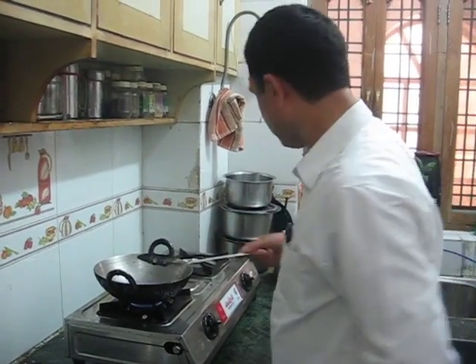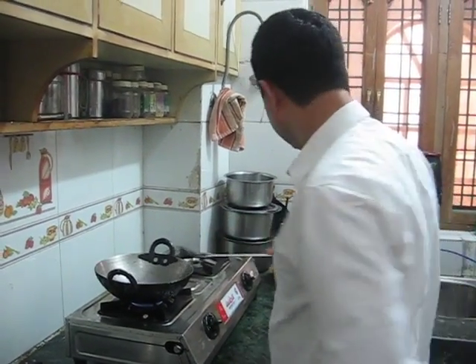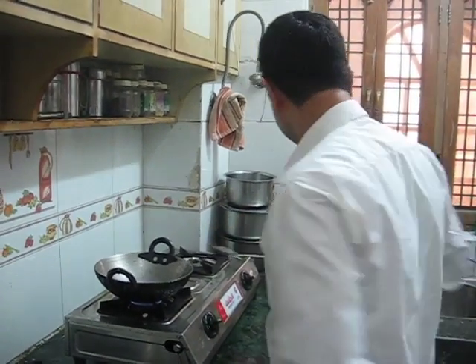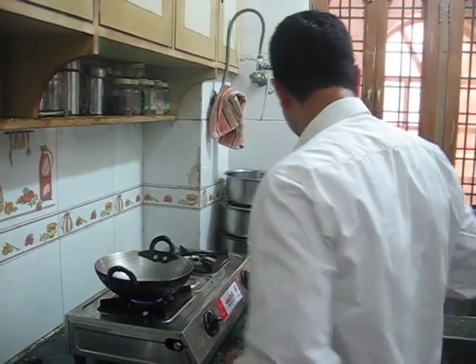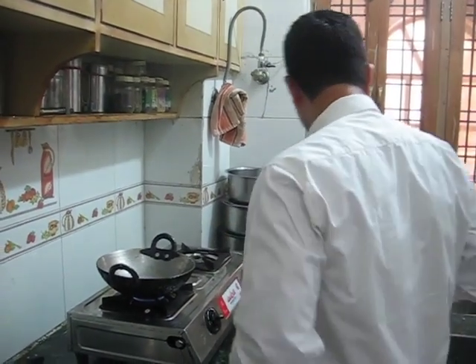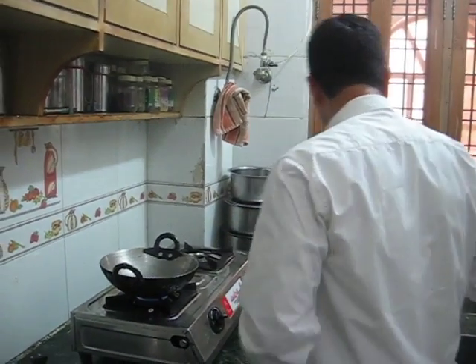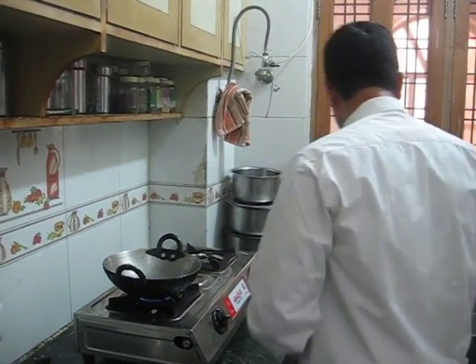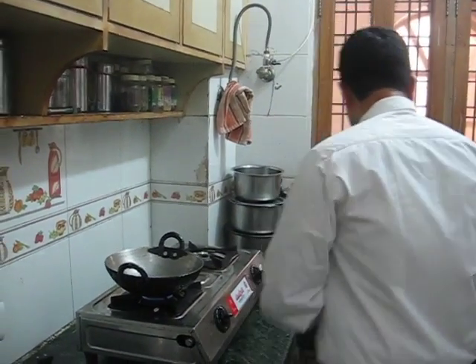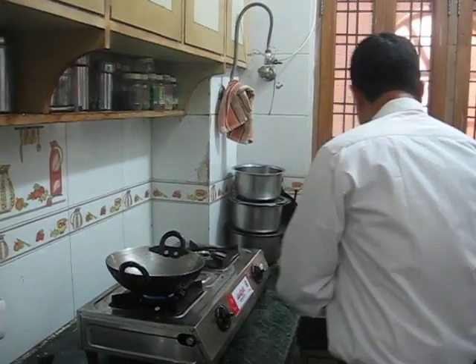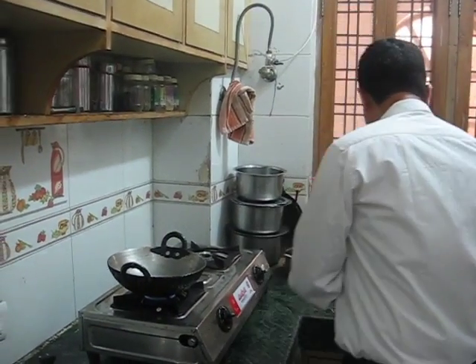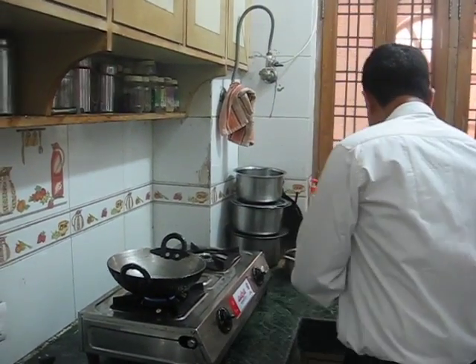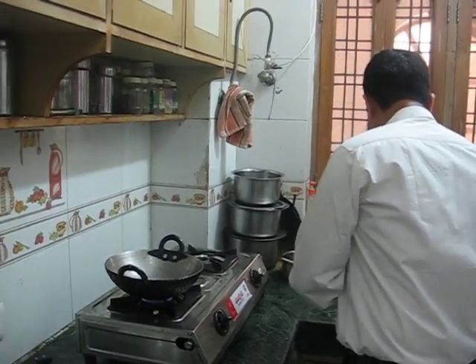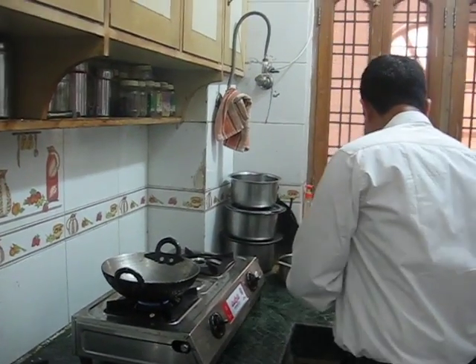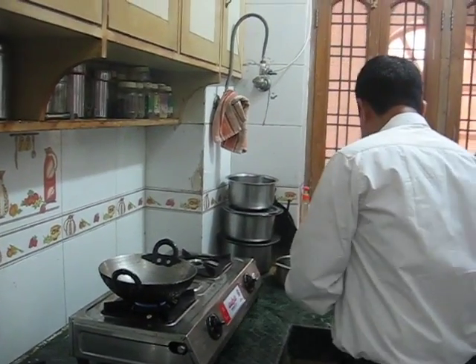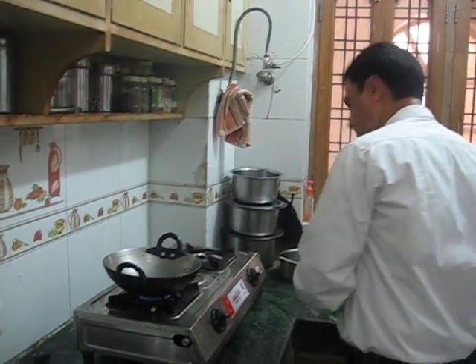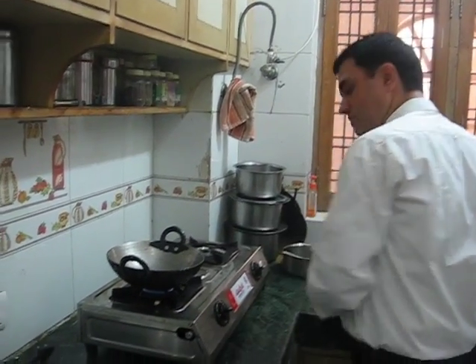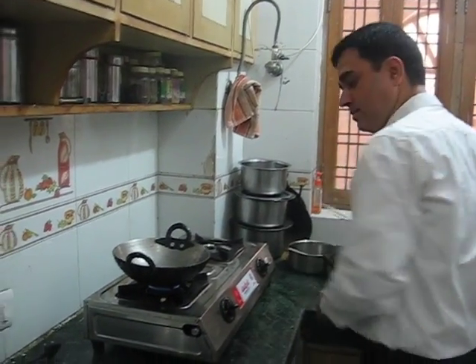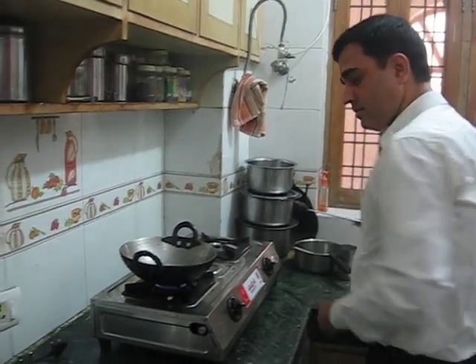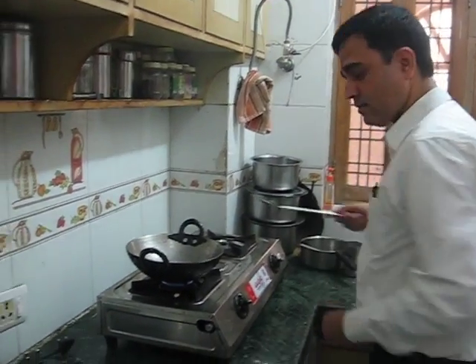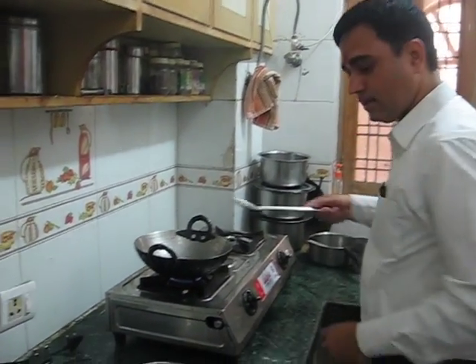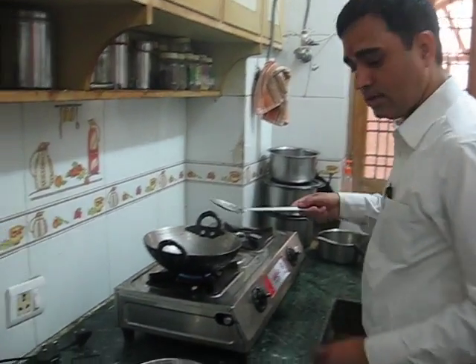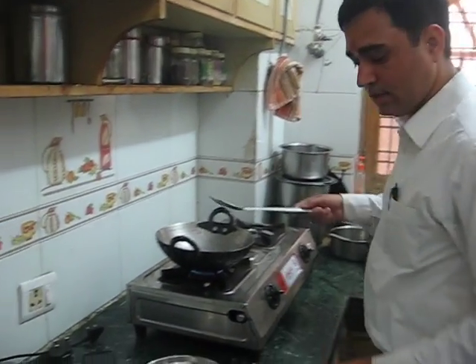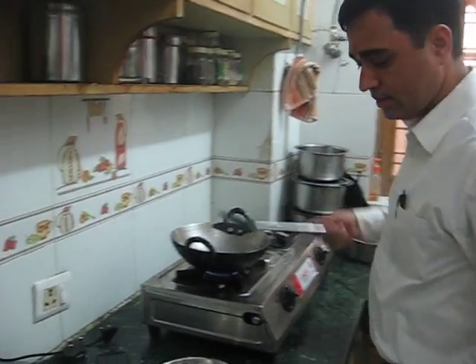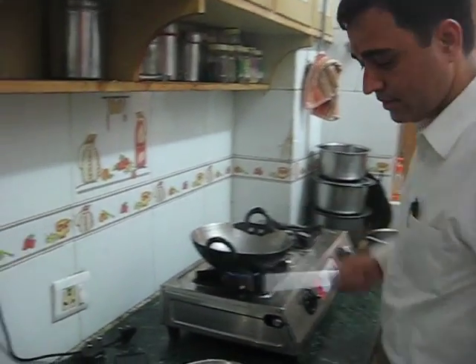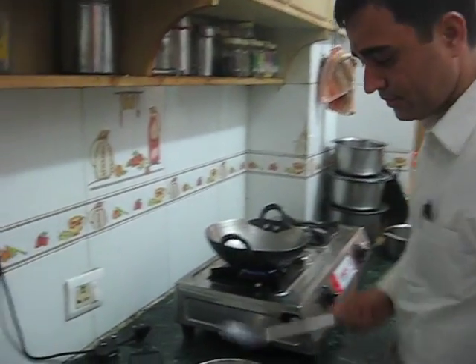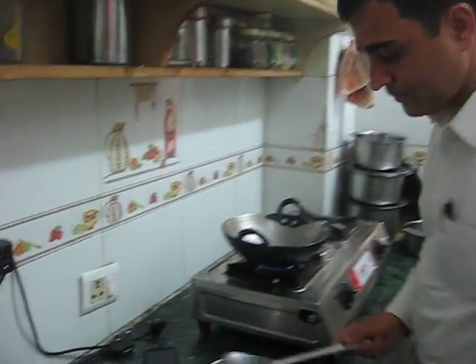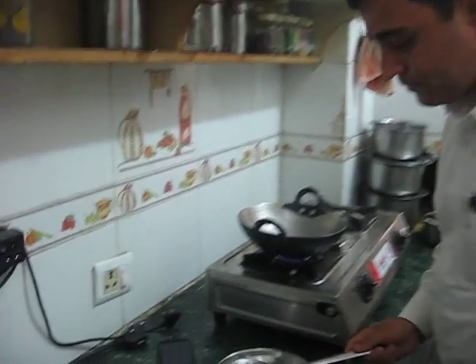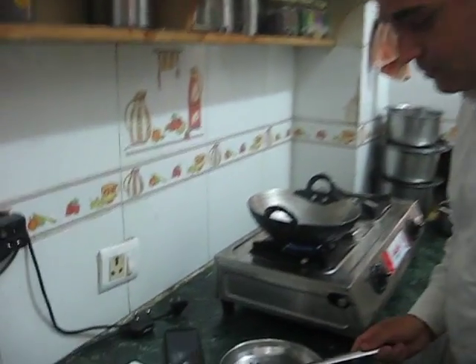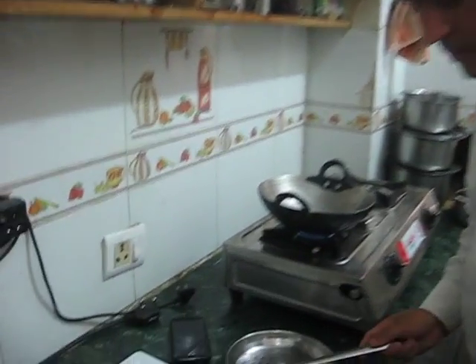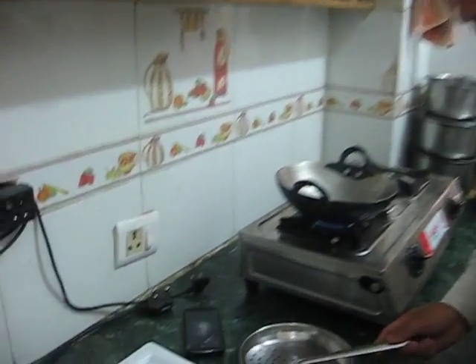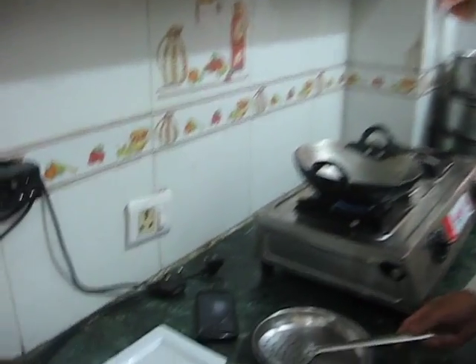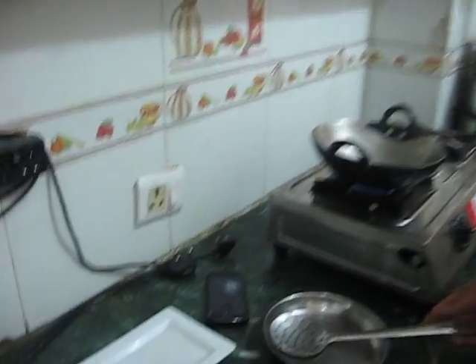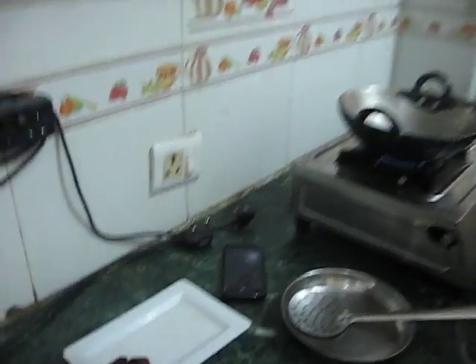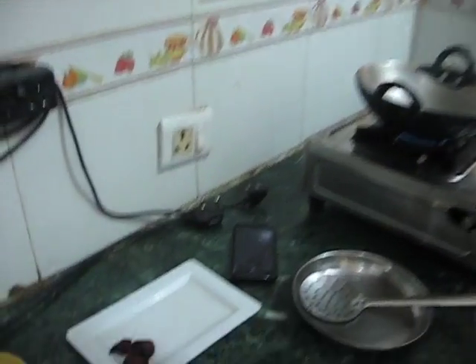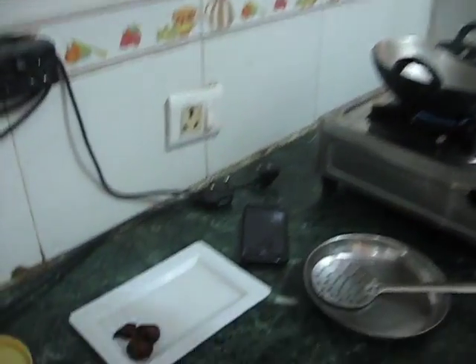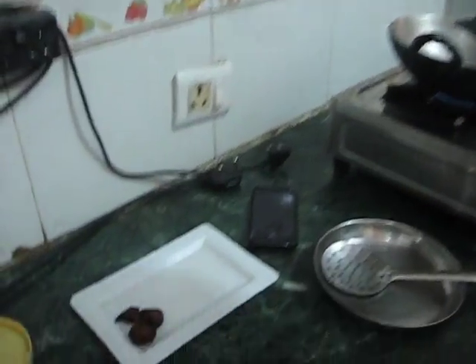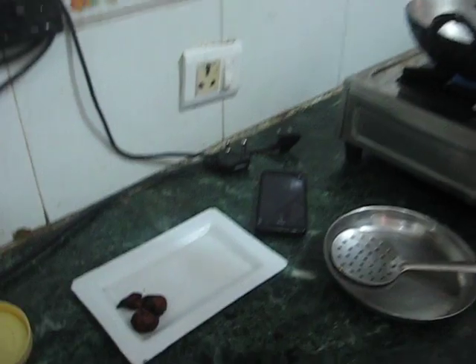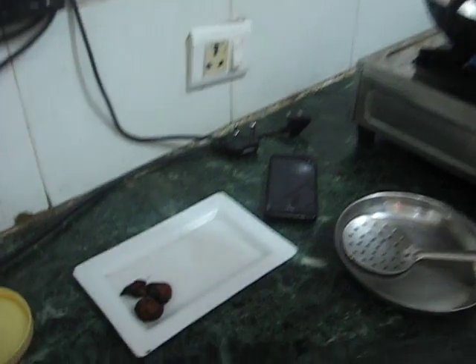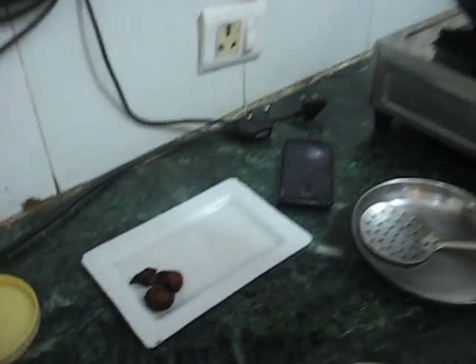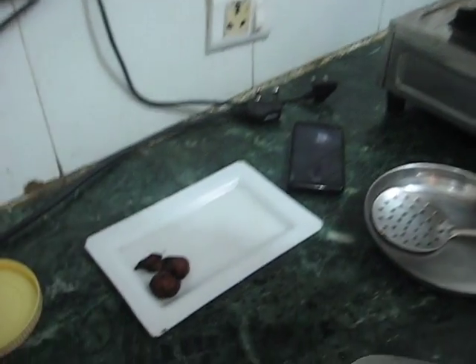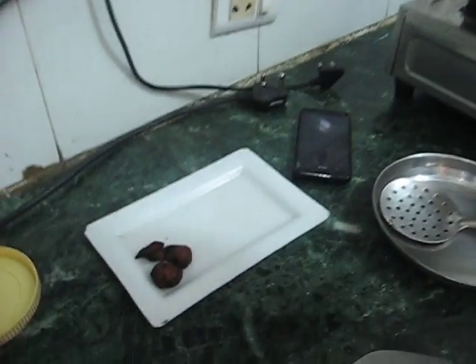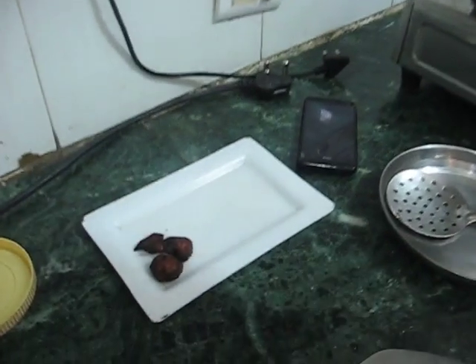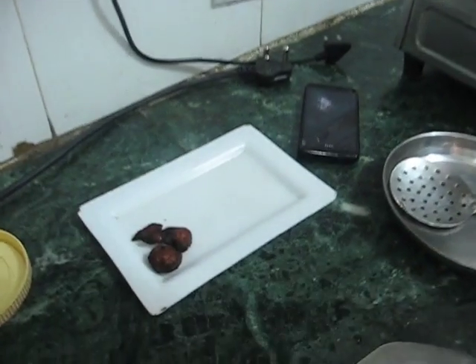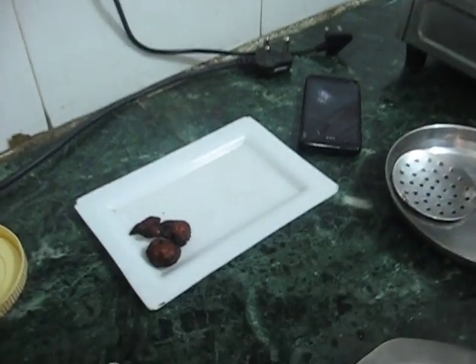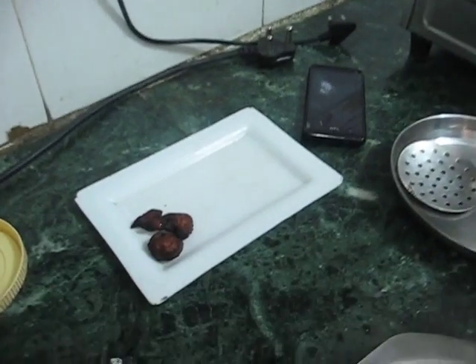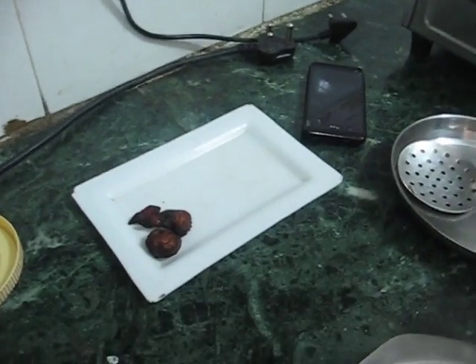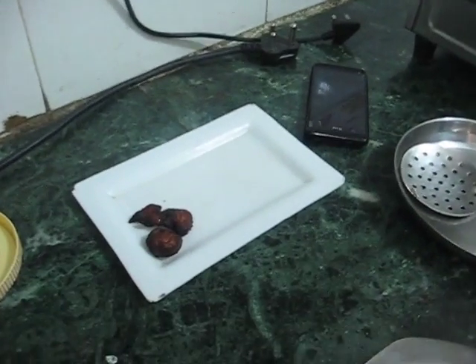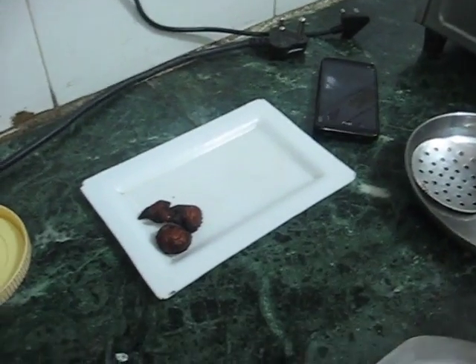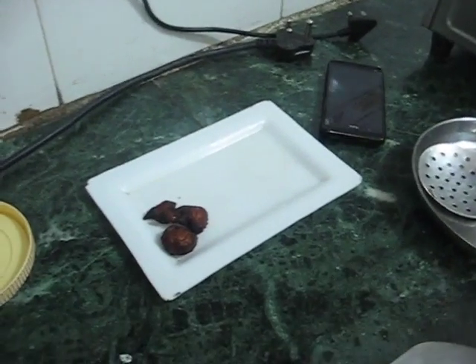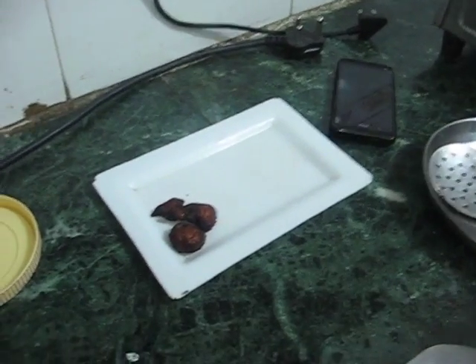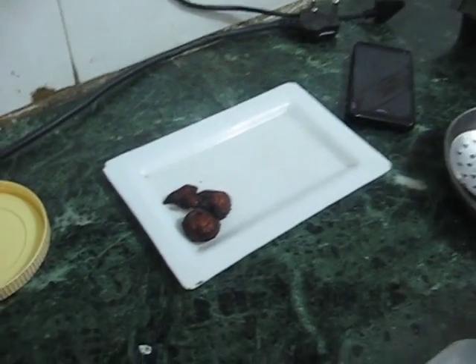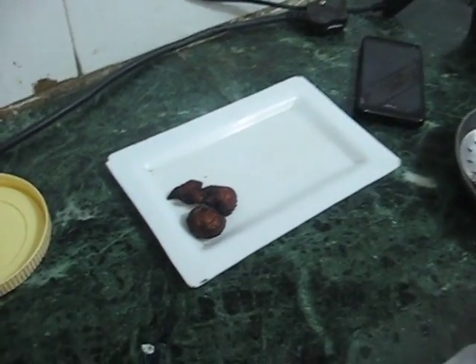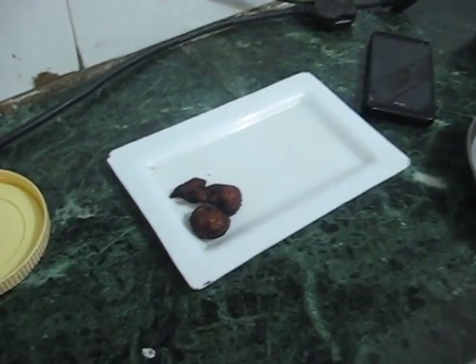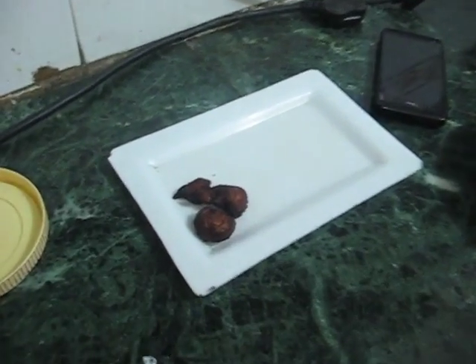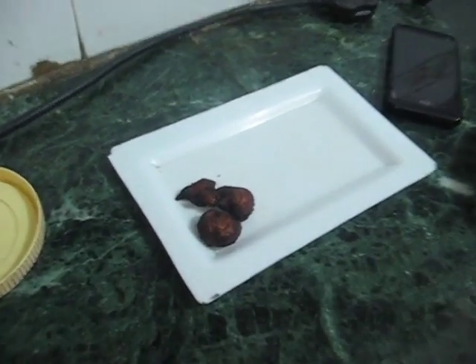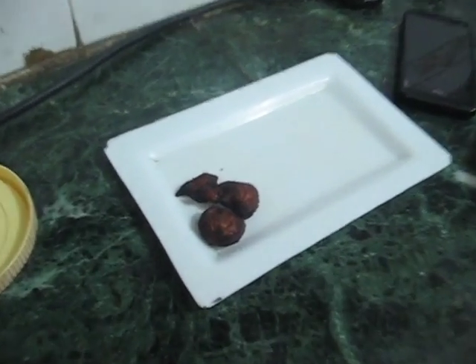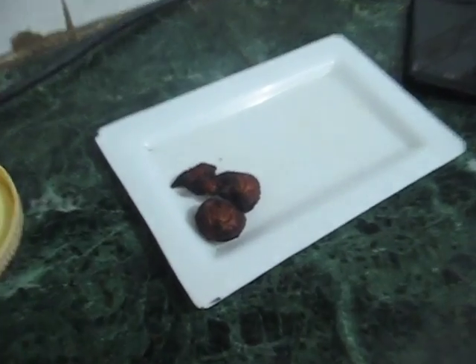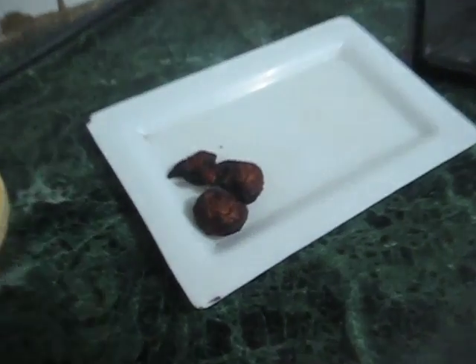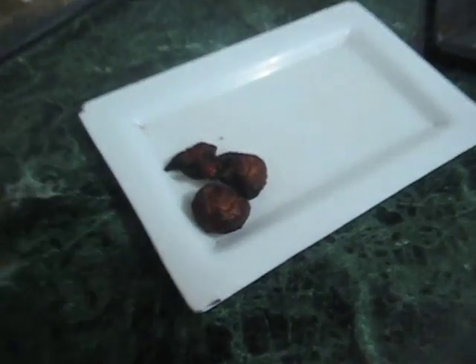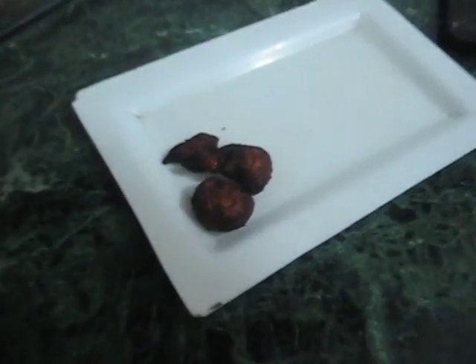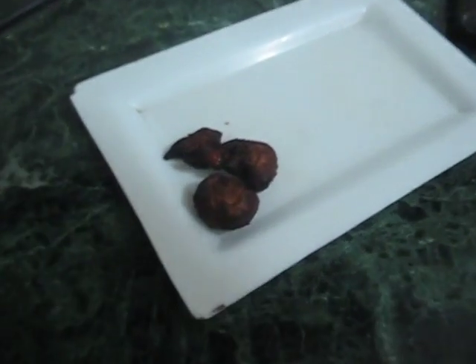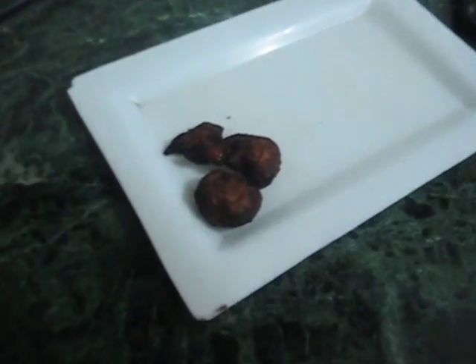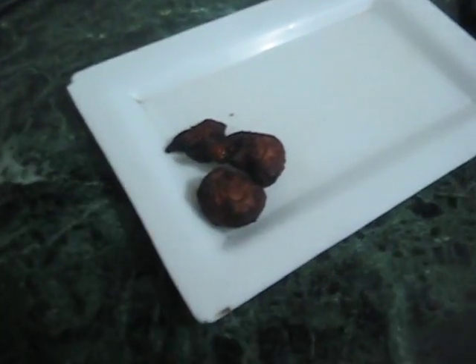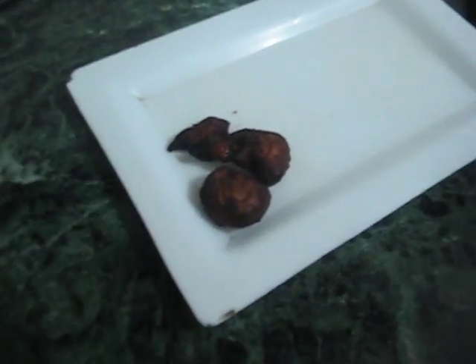Here we will mix it well. It is ready to eat. Now it is ready to eat. We'll be right back.